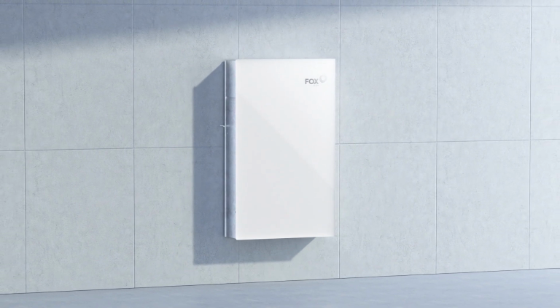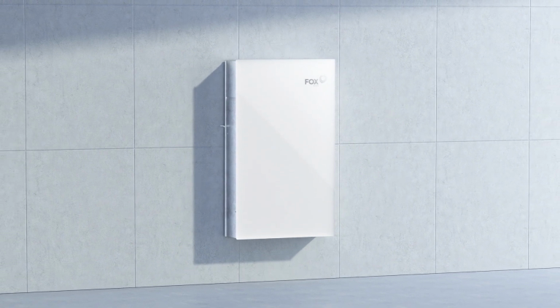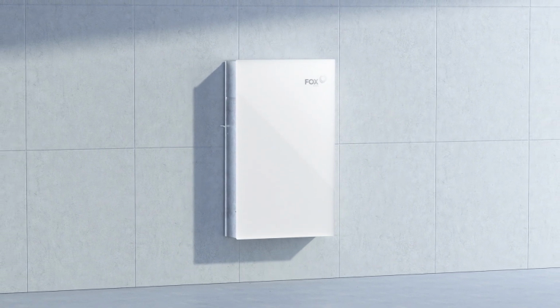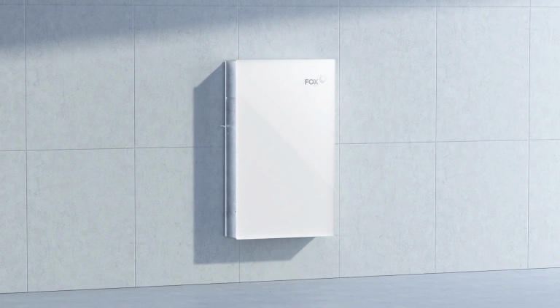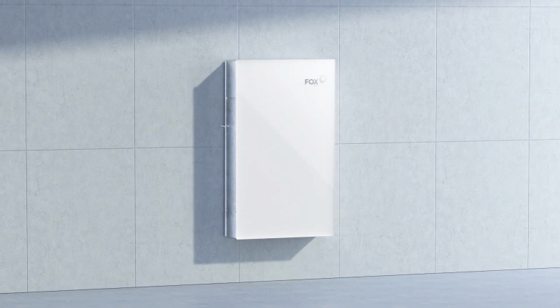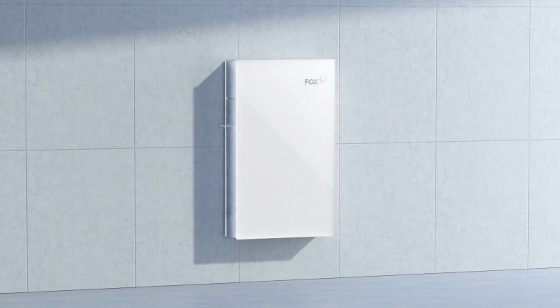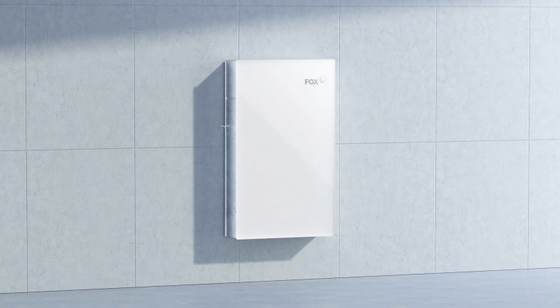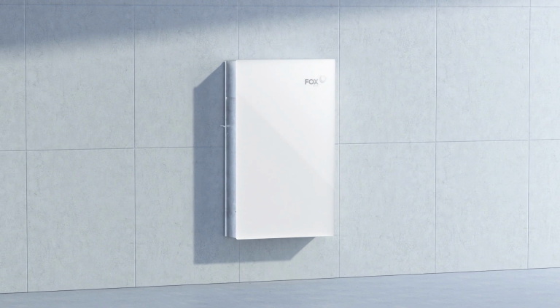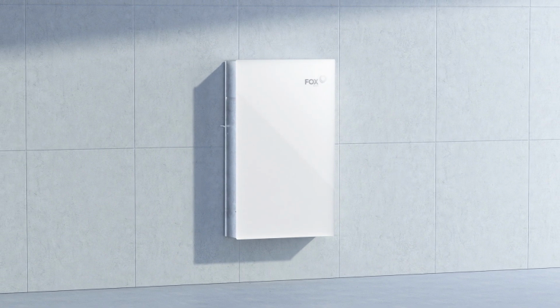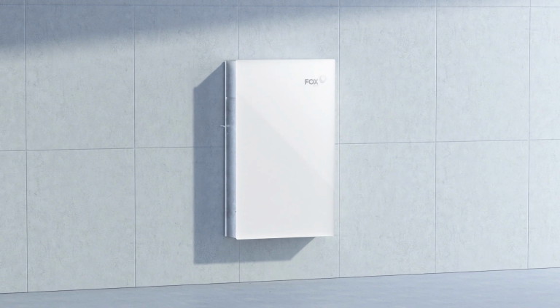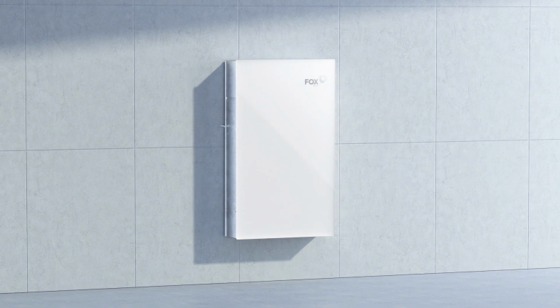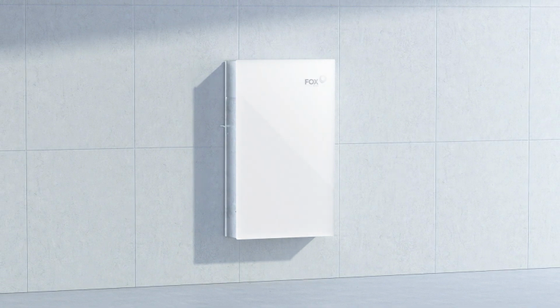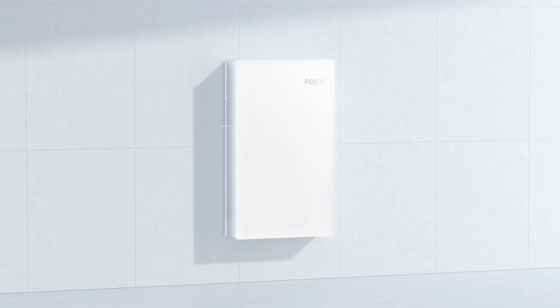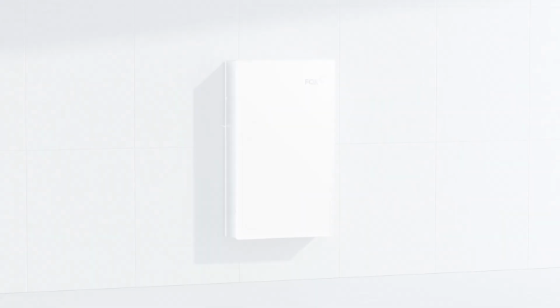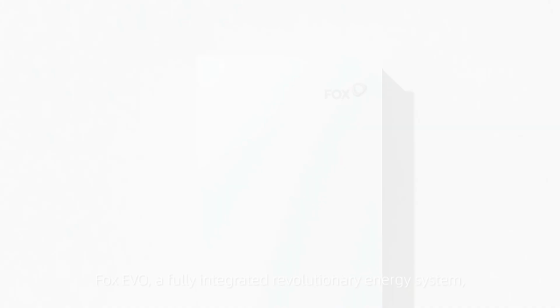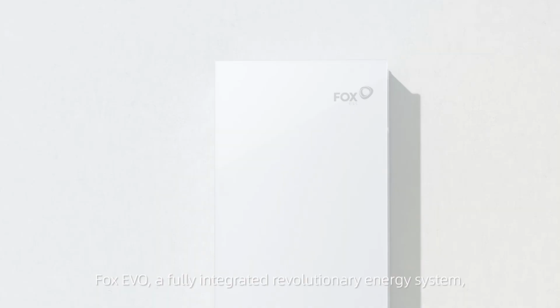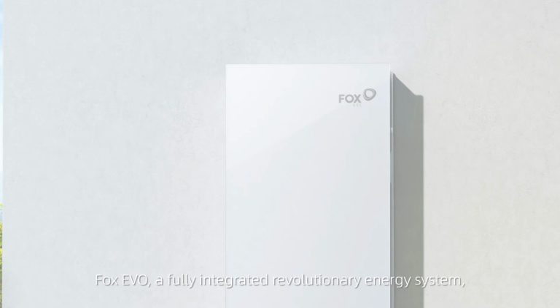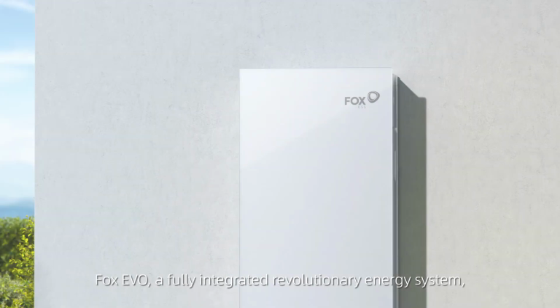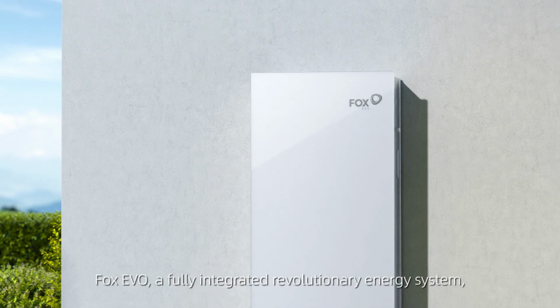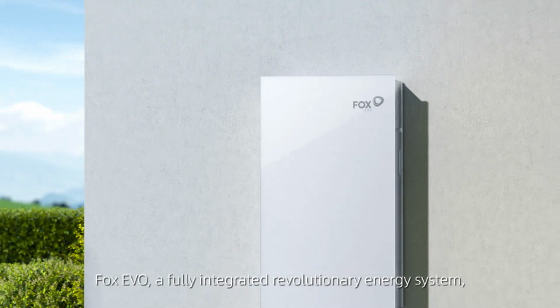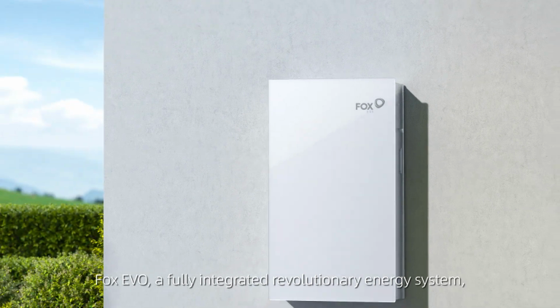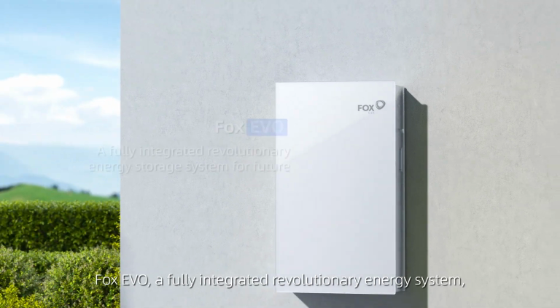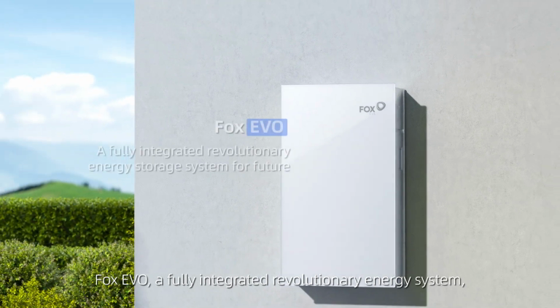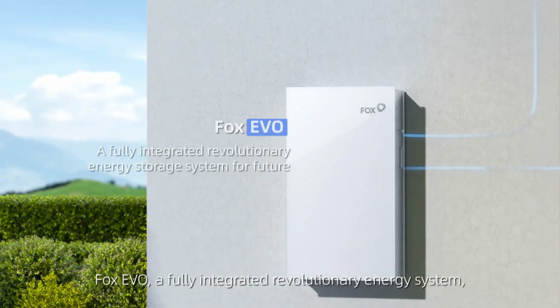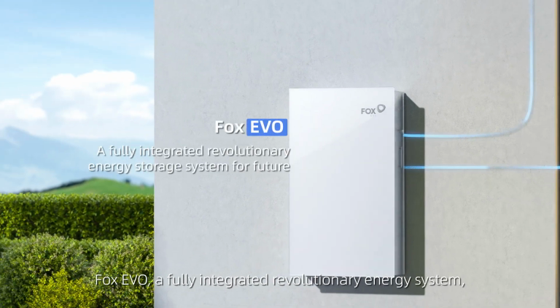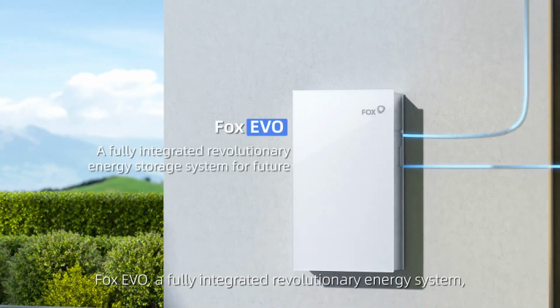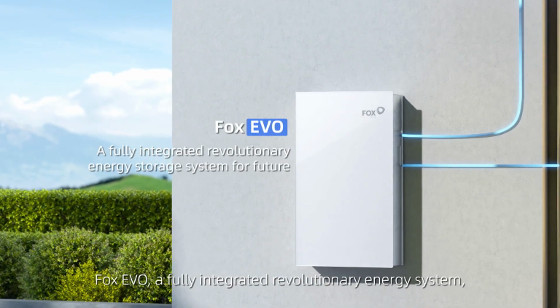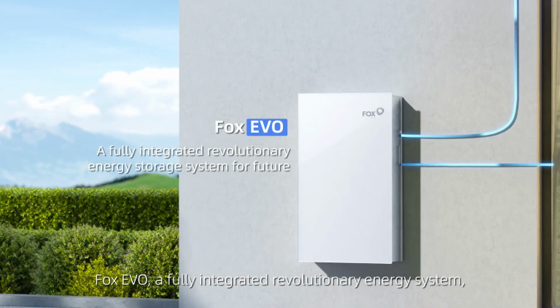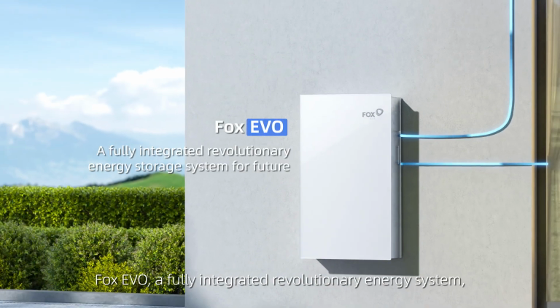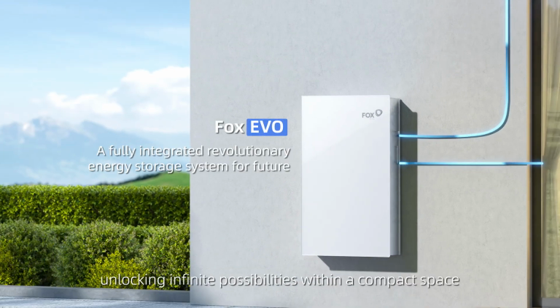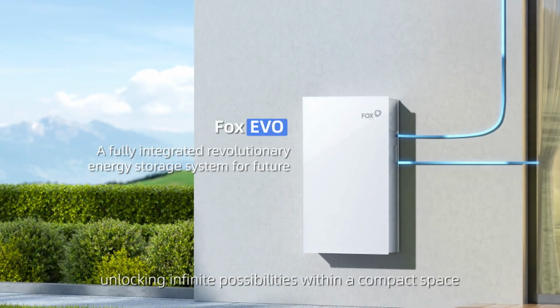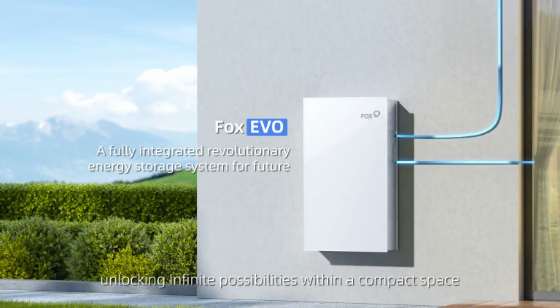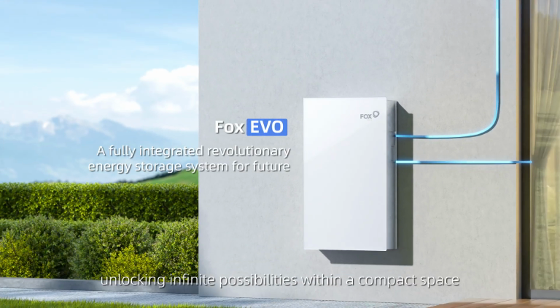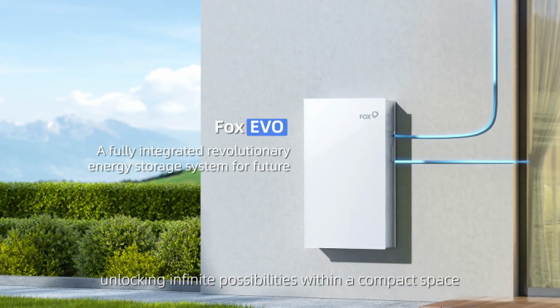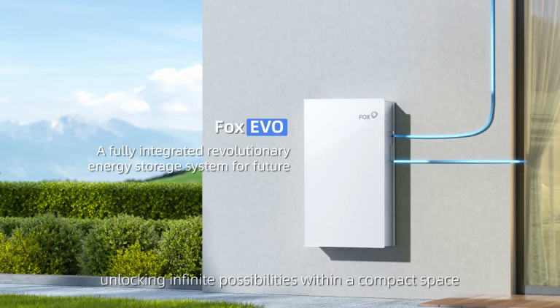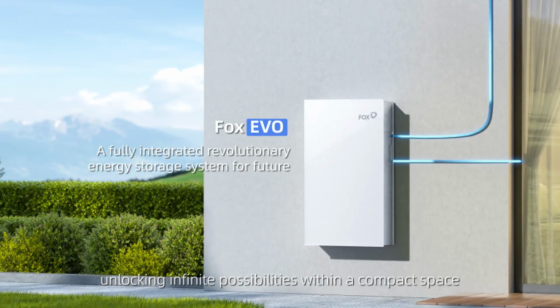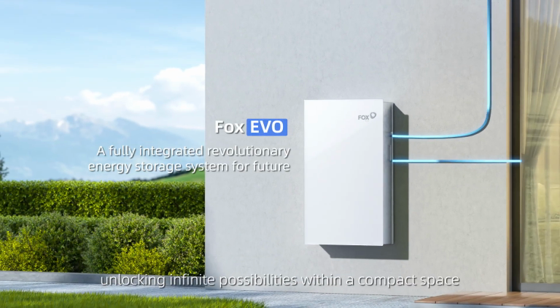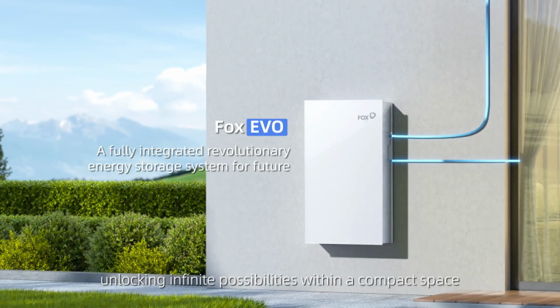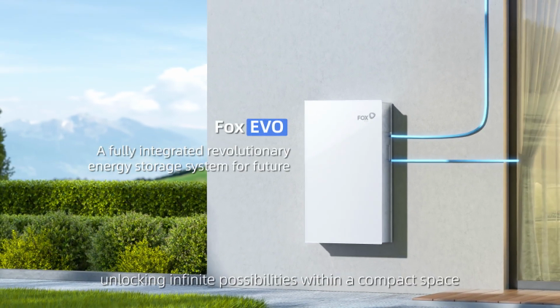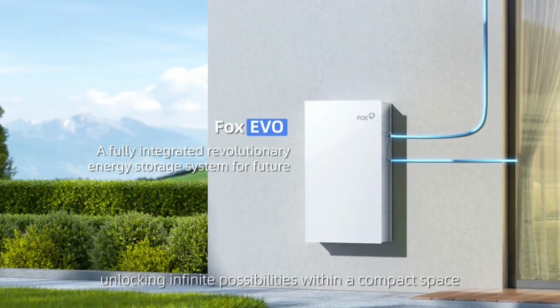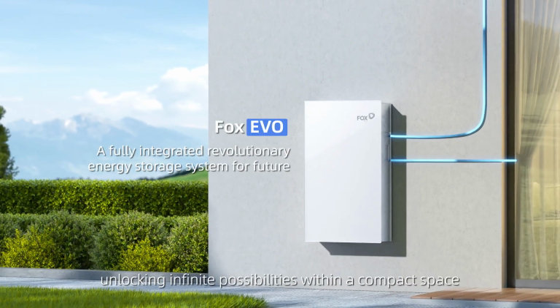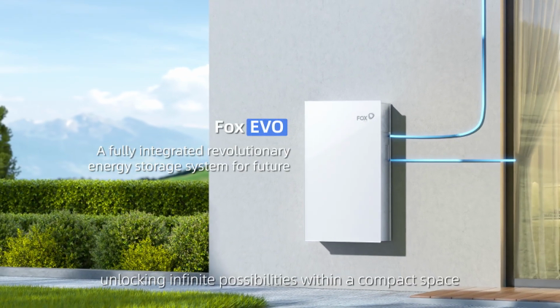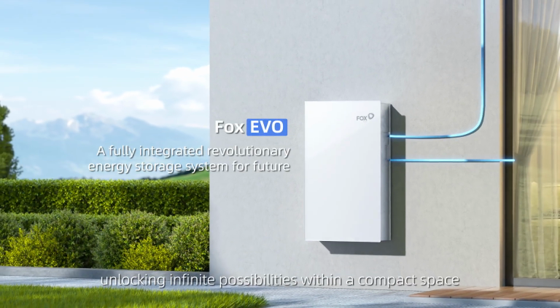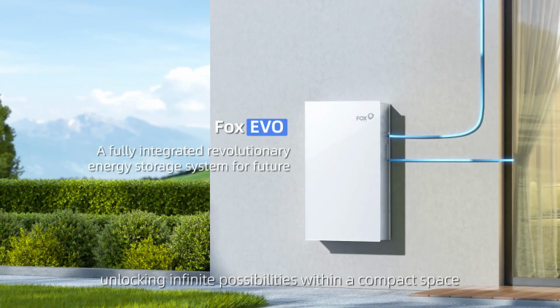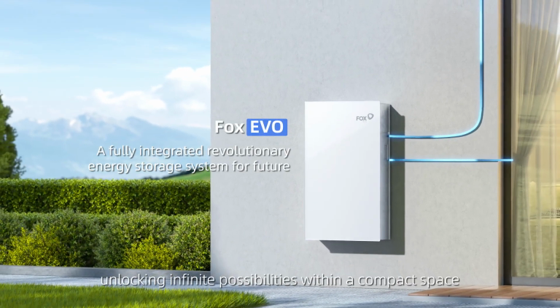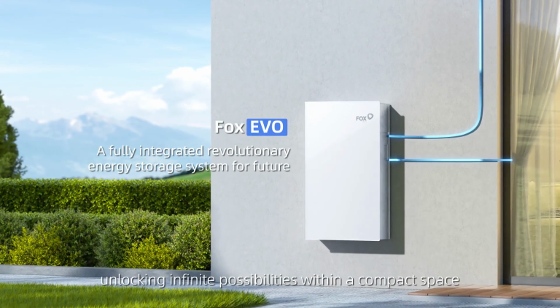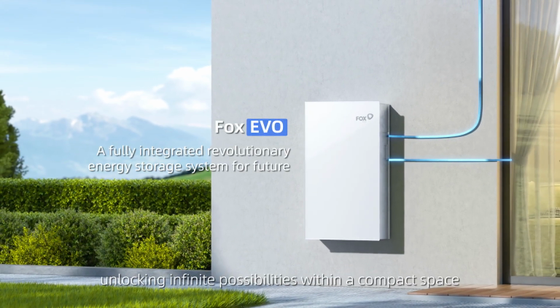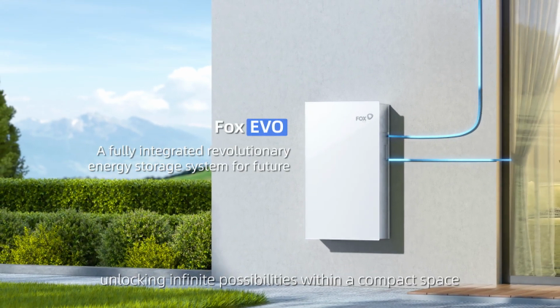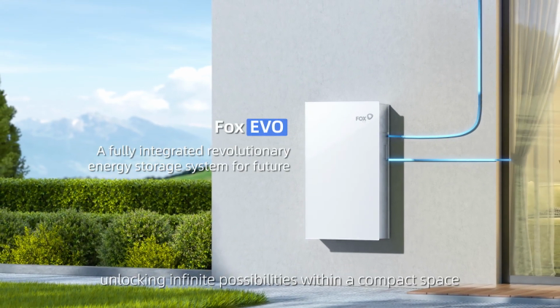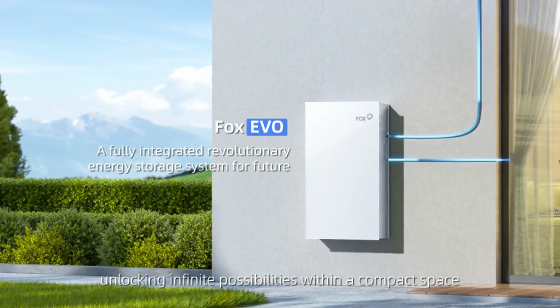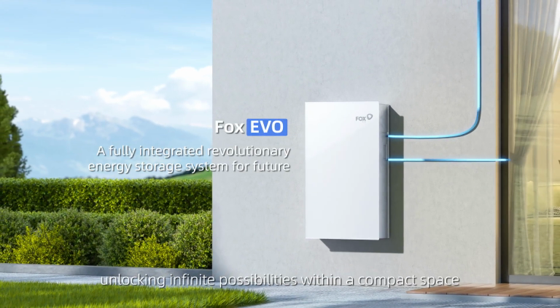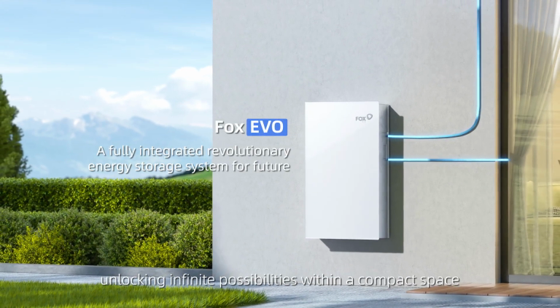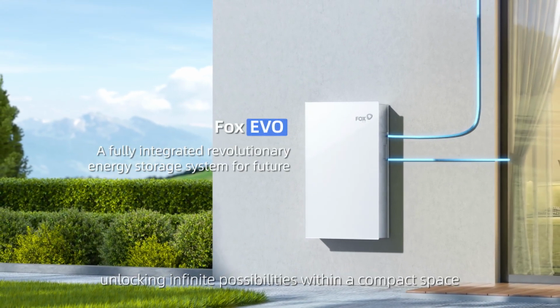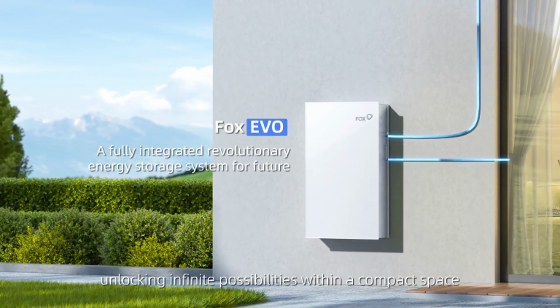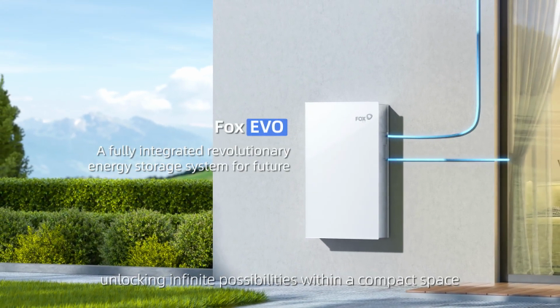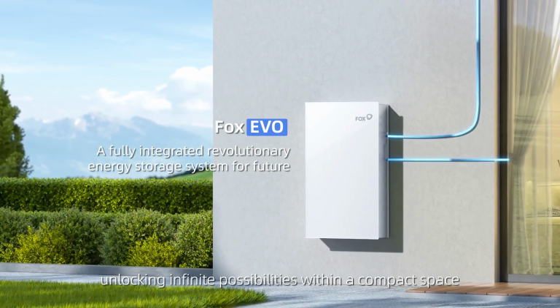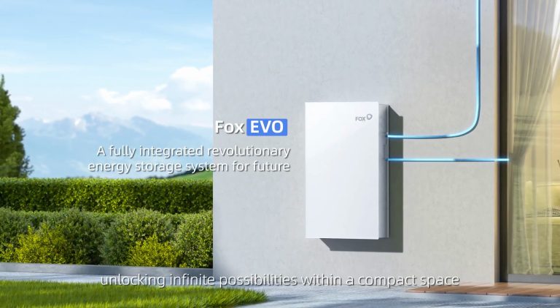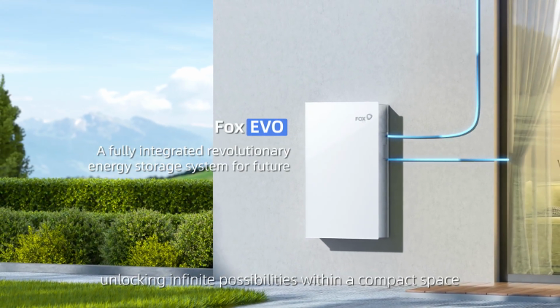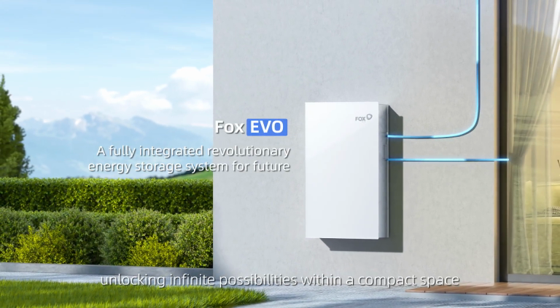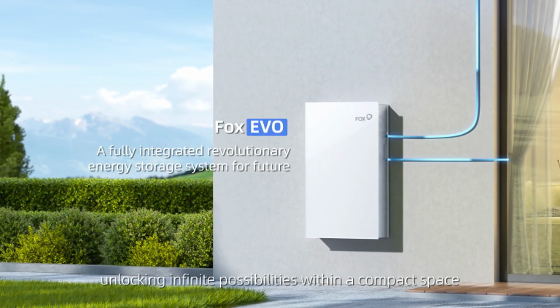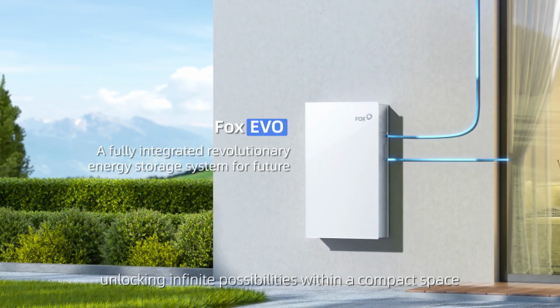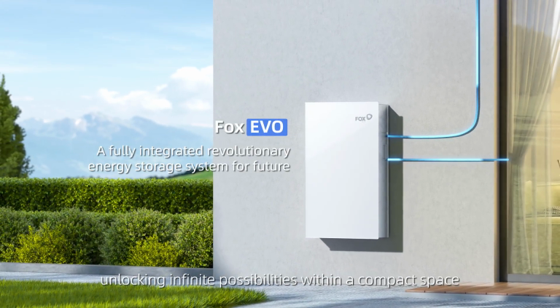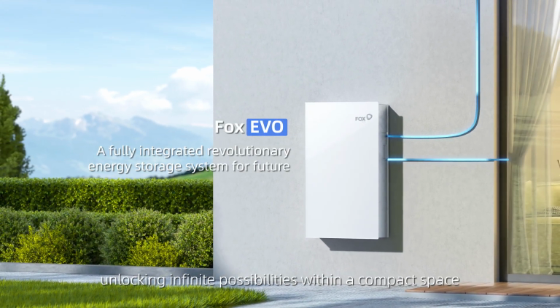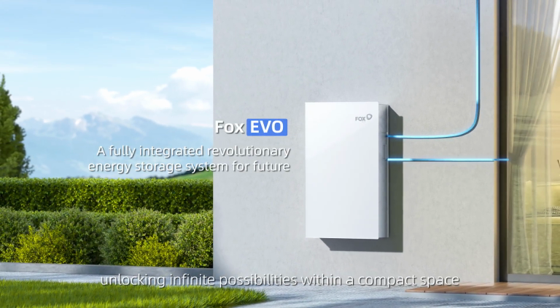Fox Evo — a fully integrated revolutionary energy system, unlocking infinite possibilities within a compact space.